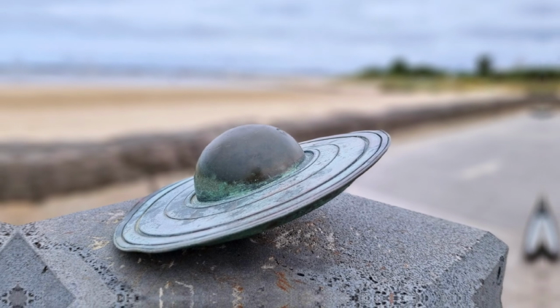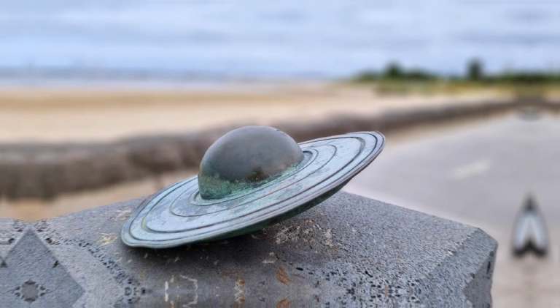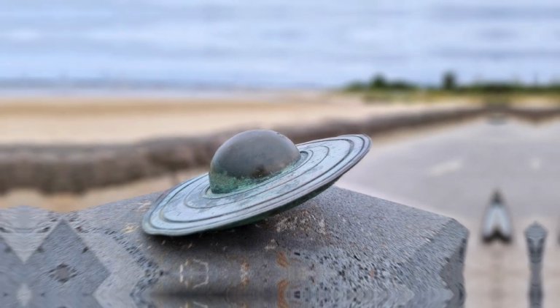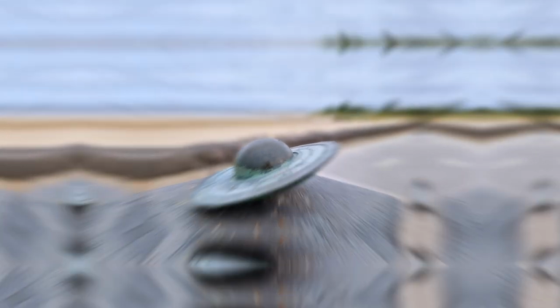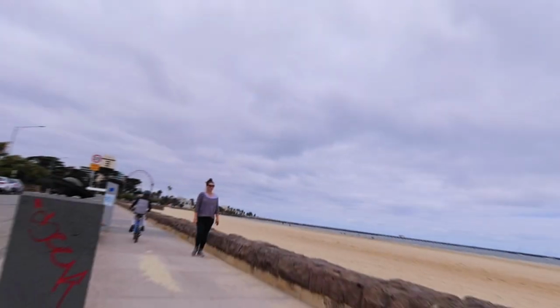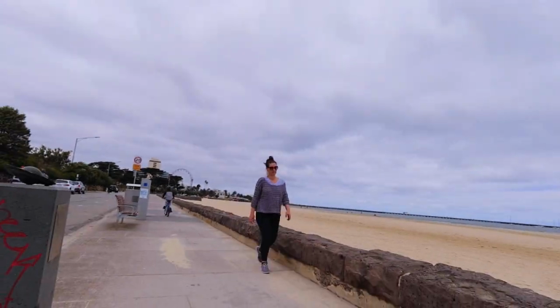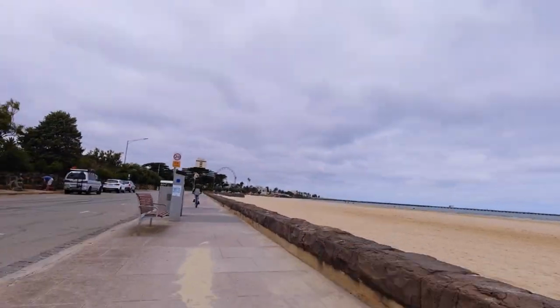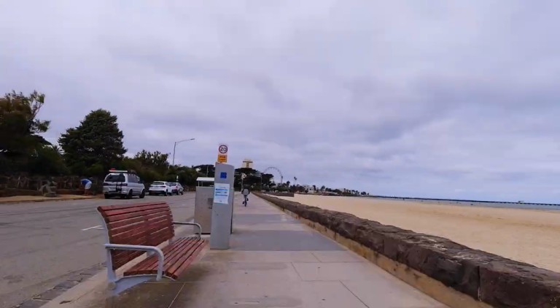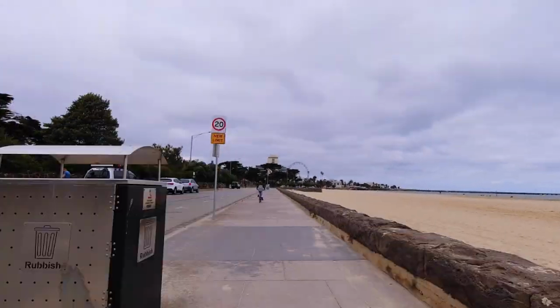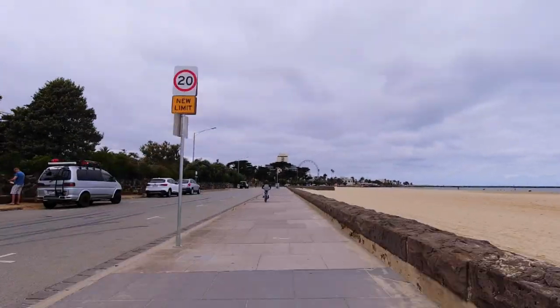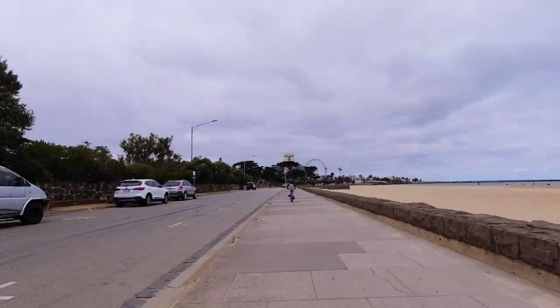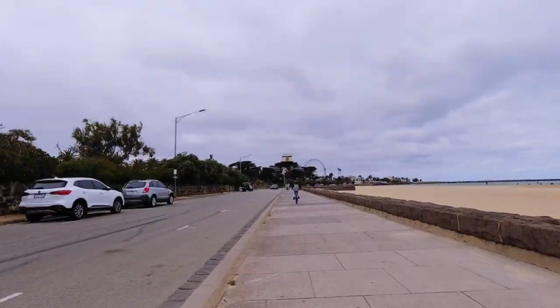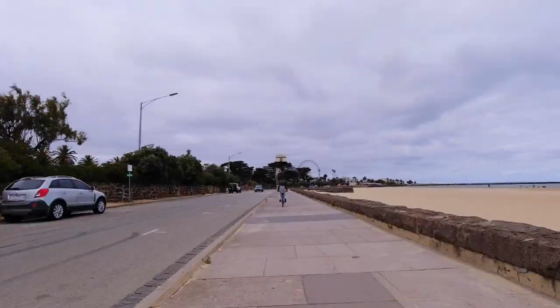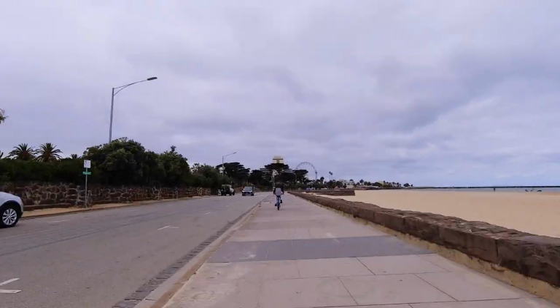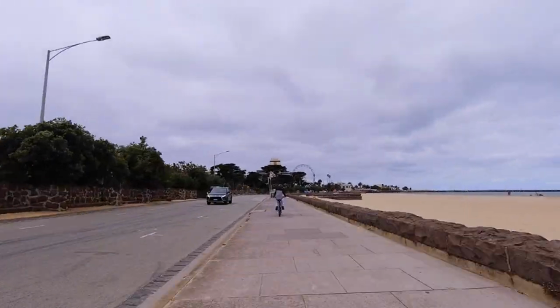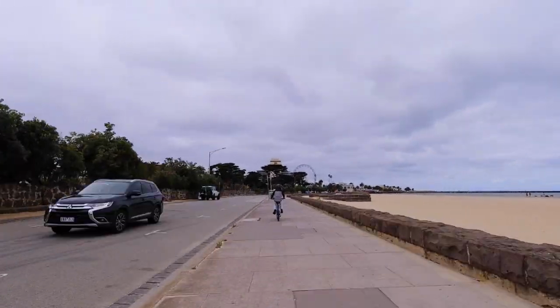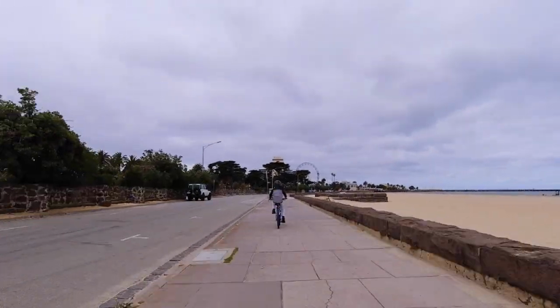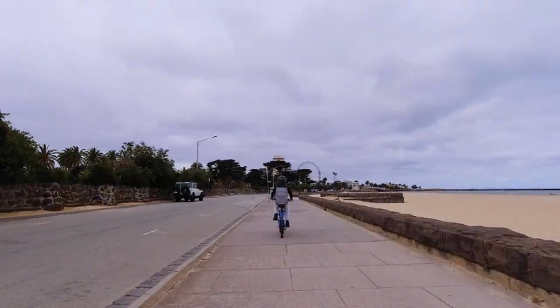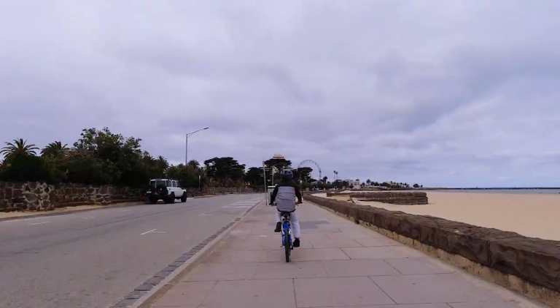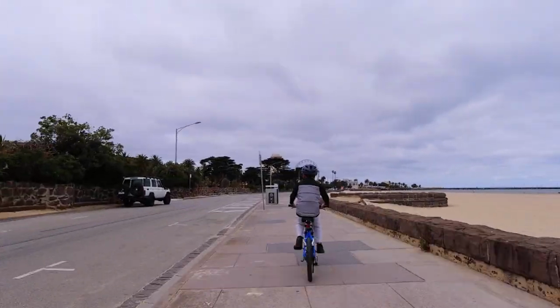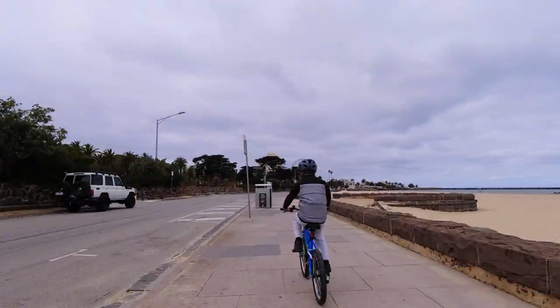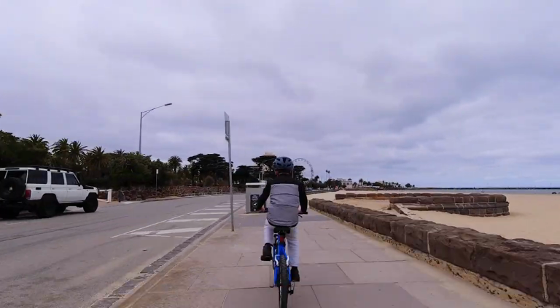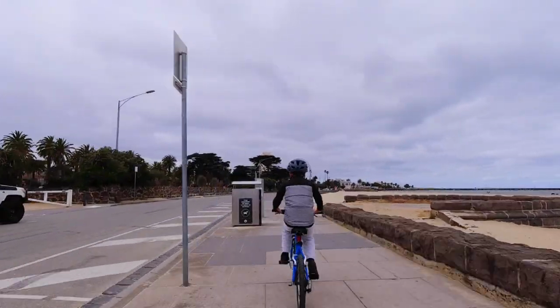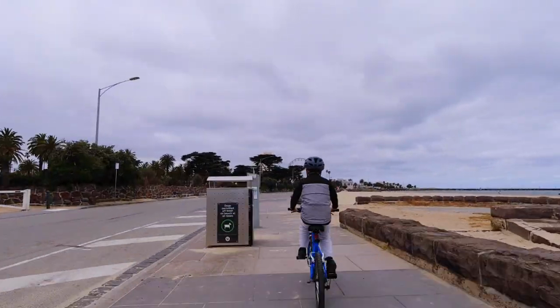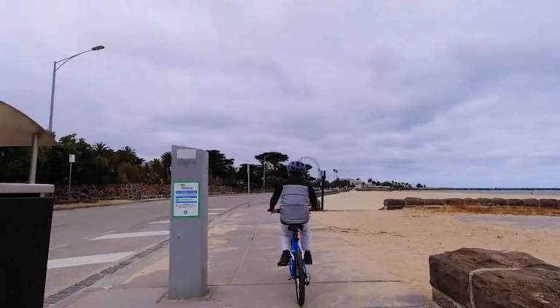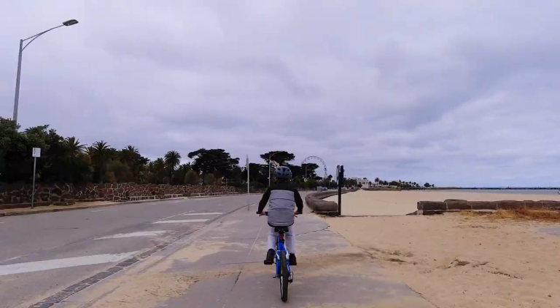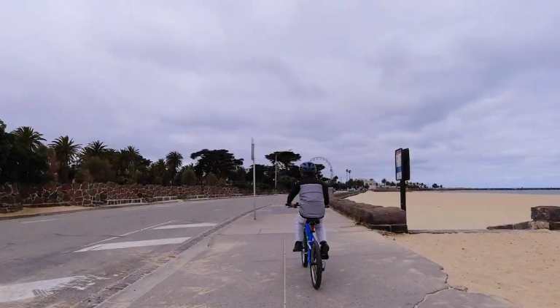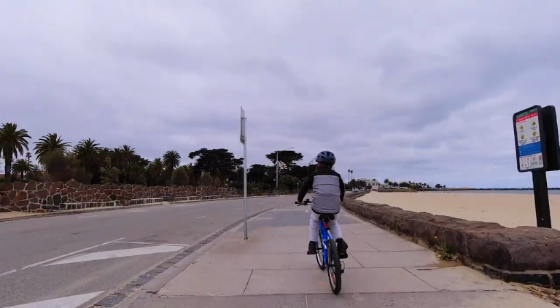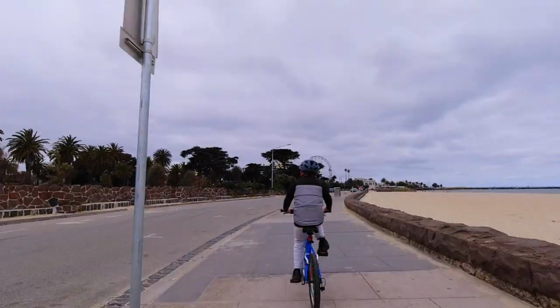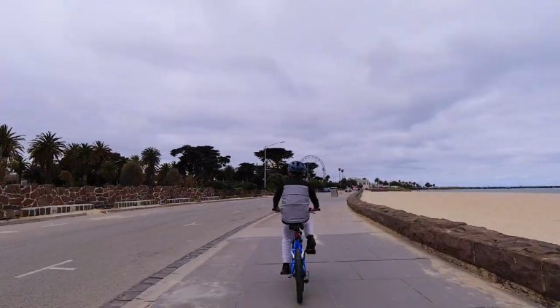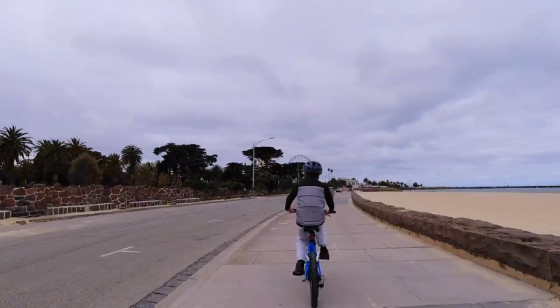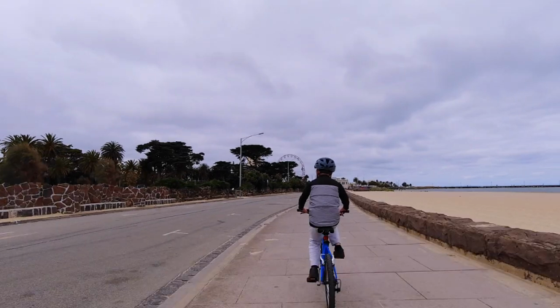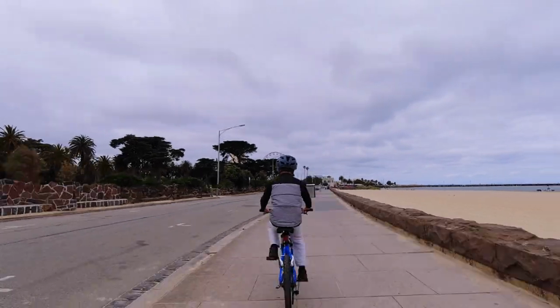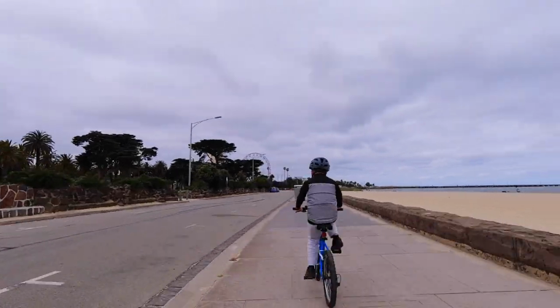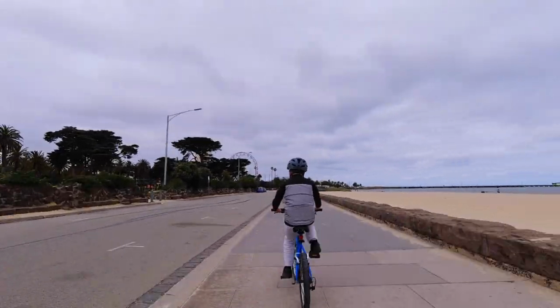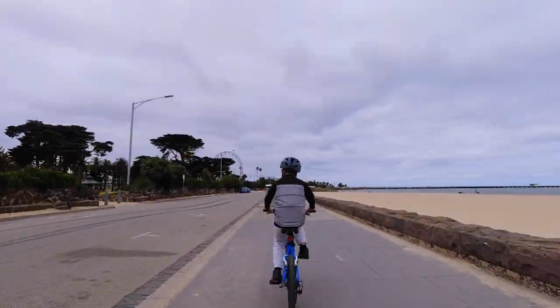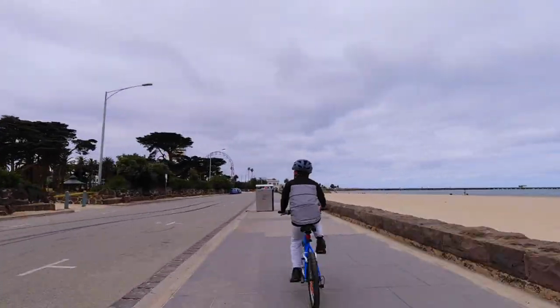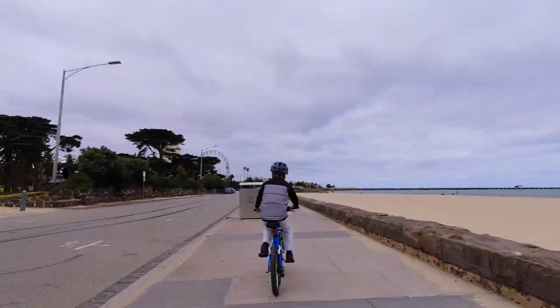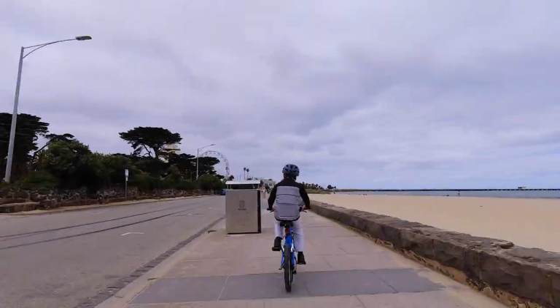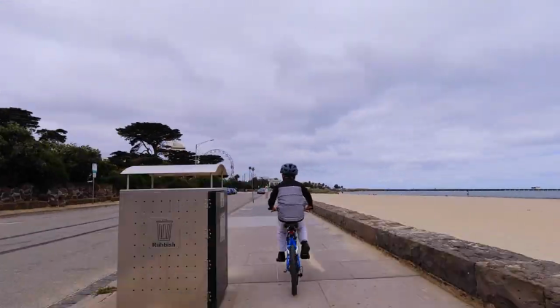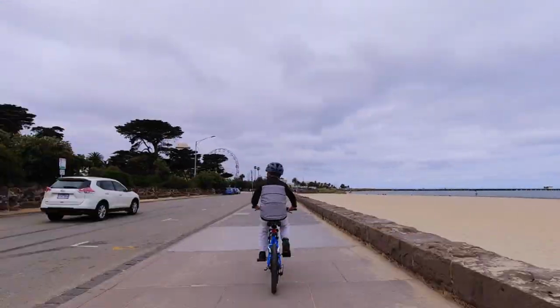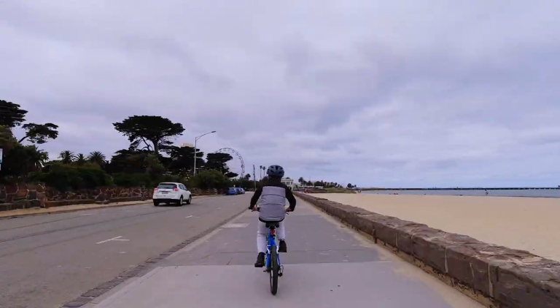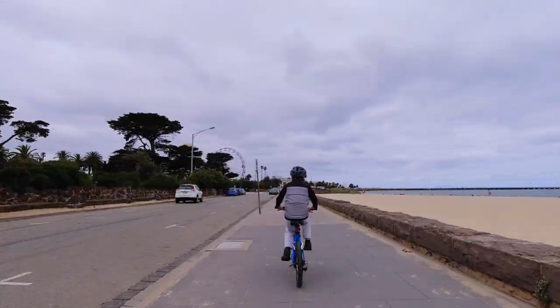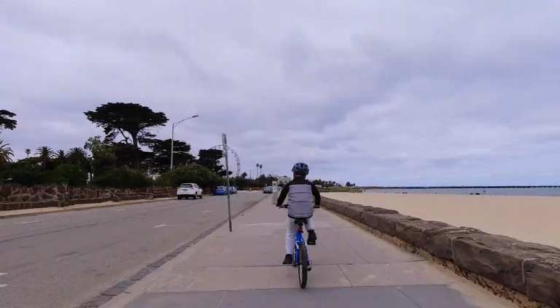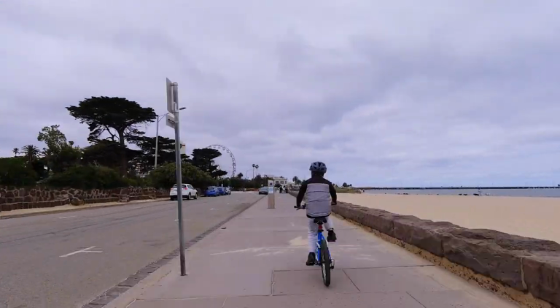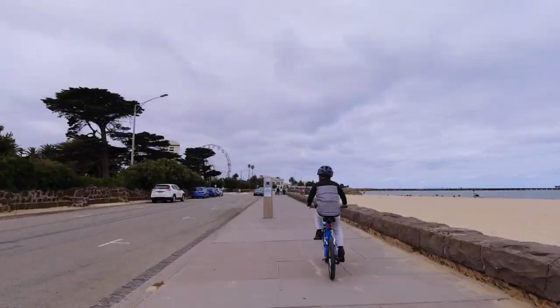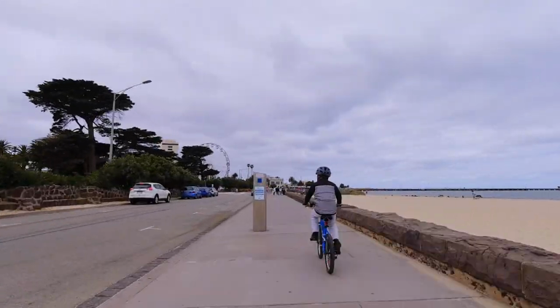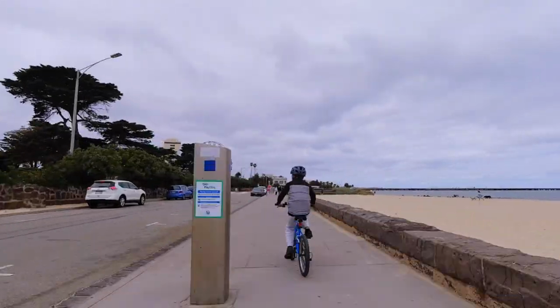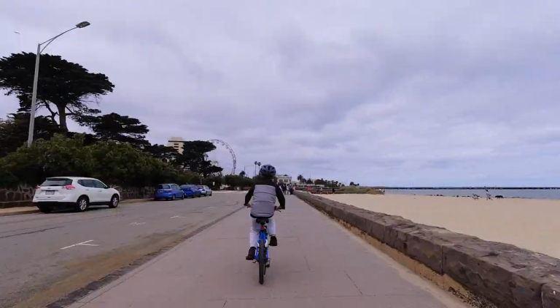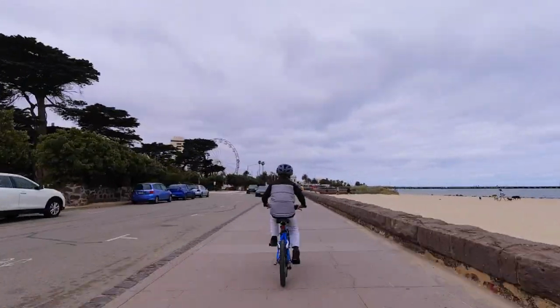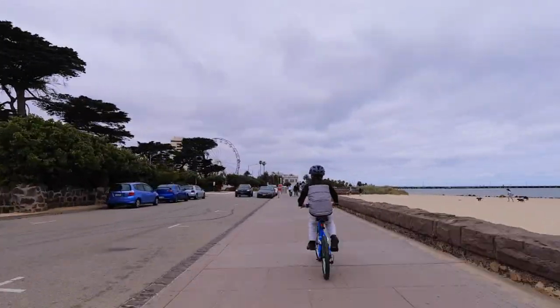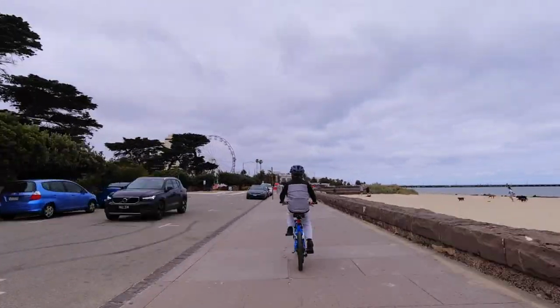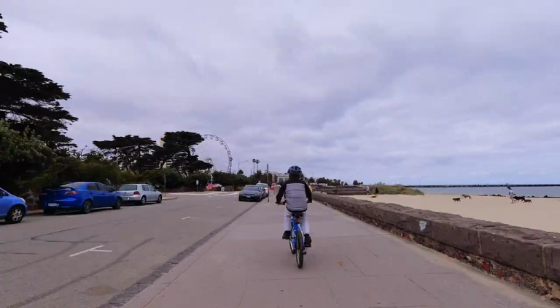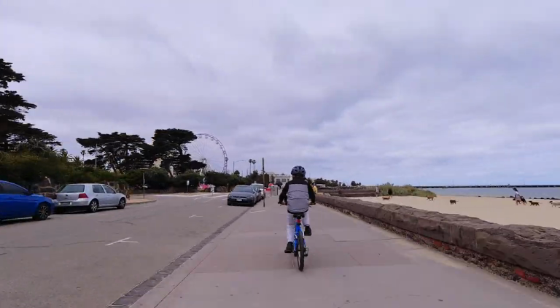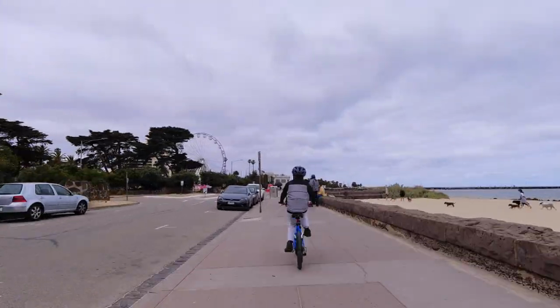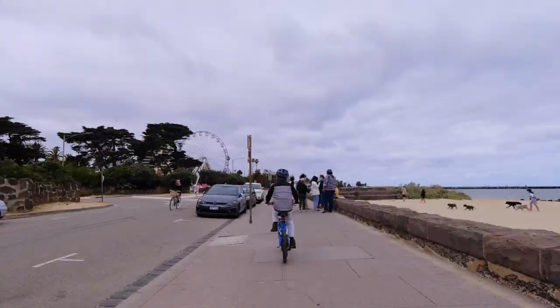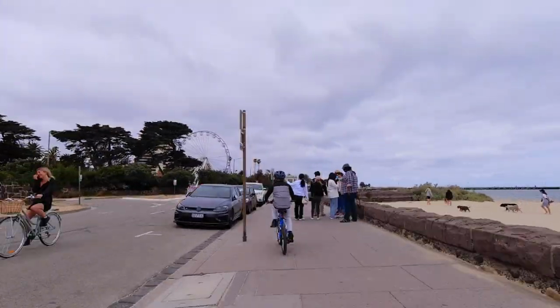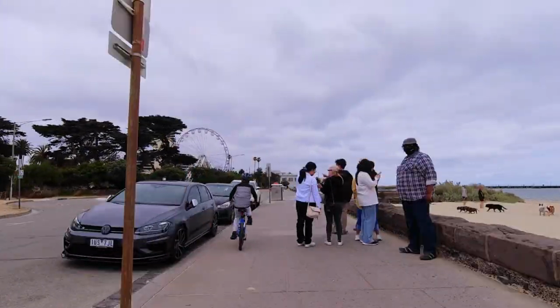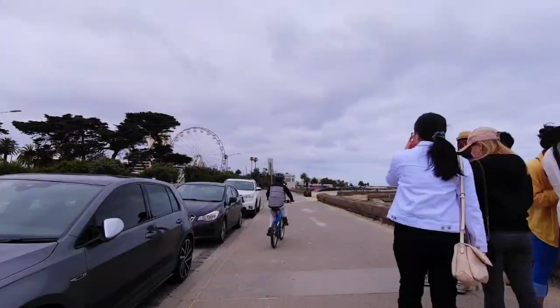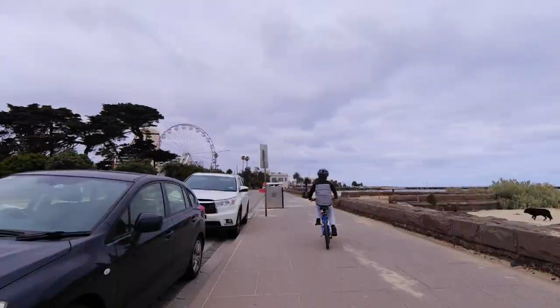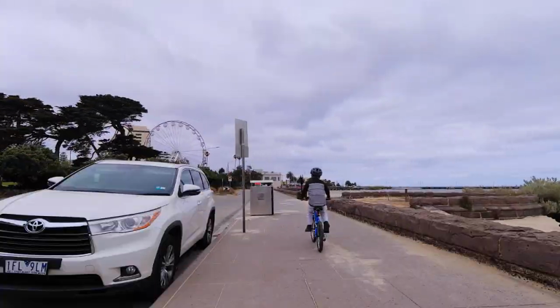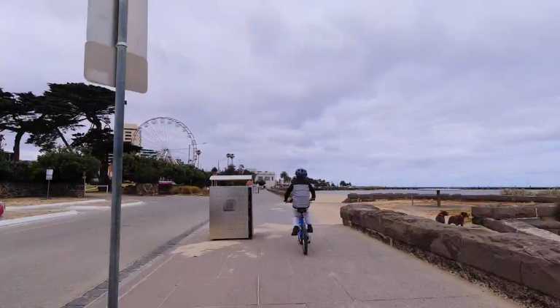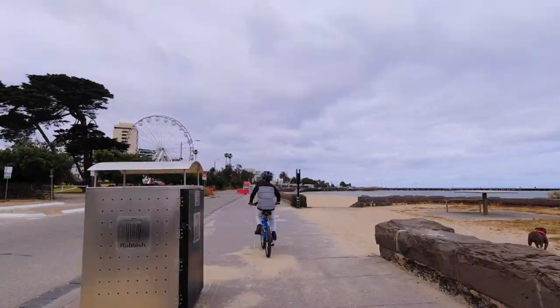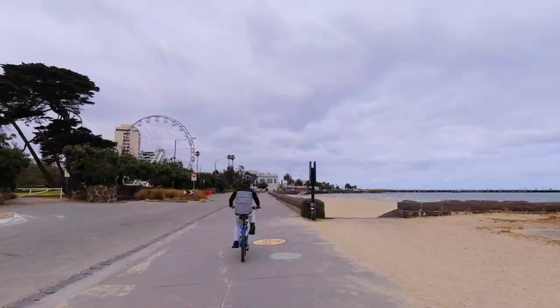From this point on, the distance between the planets gets much closer, with Jupiter located near the St Kilda Seabaths.